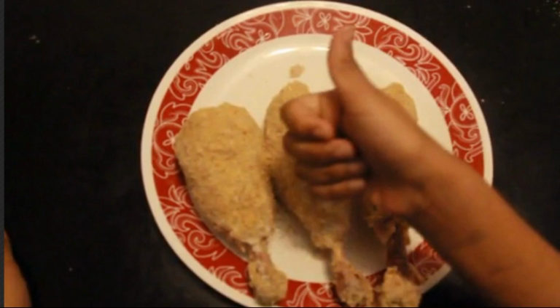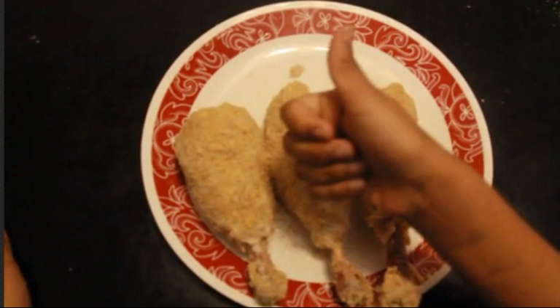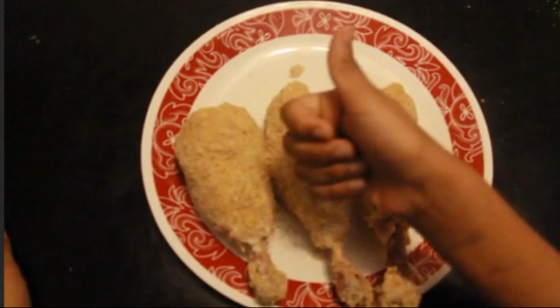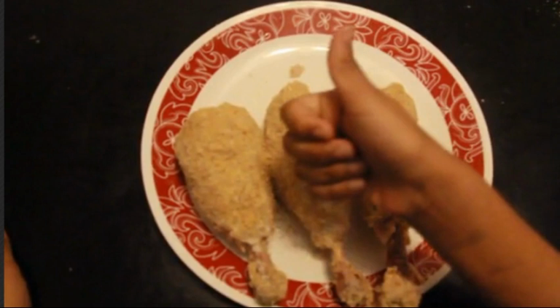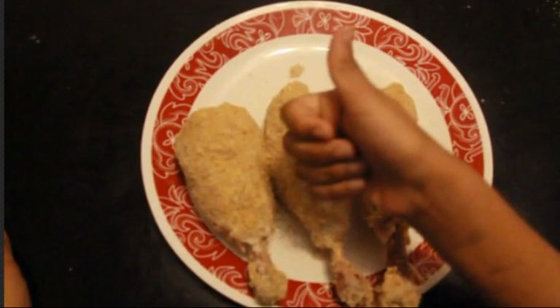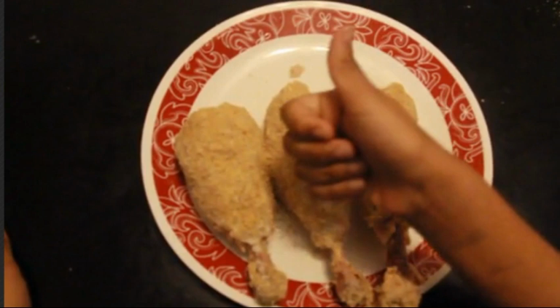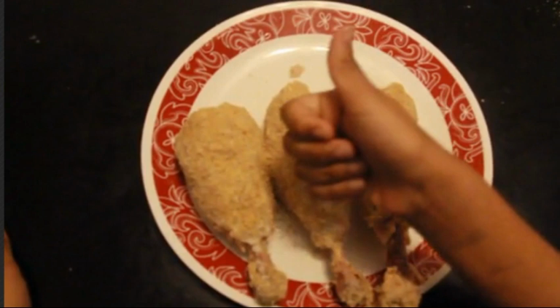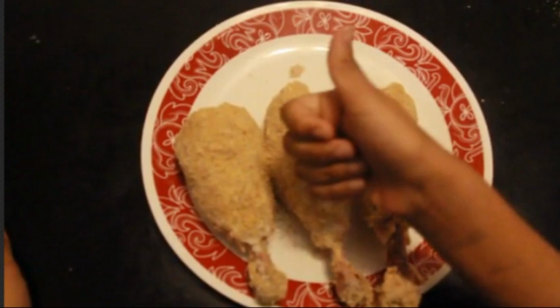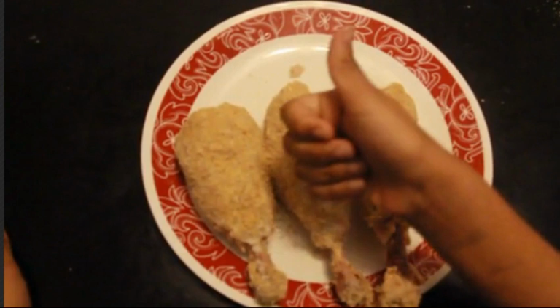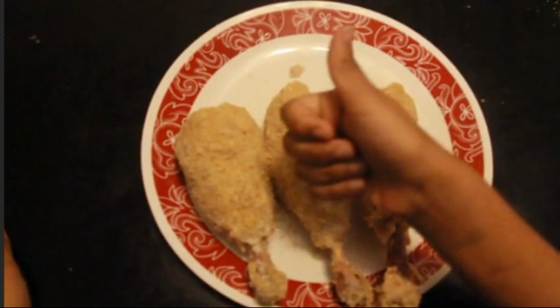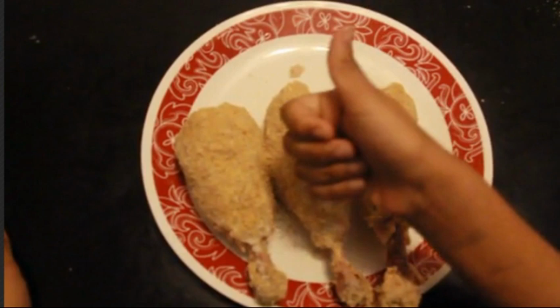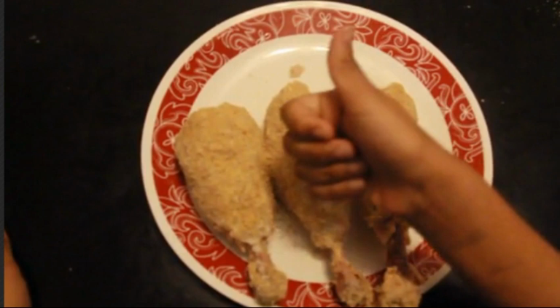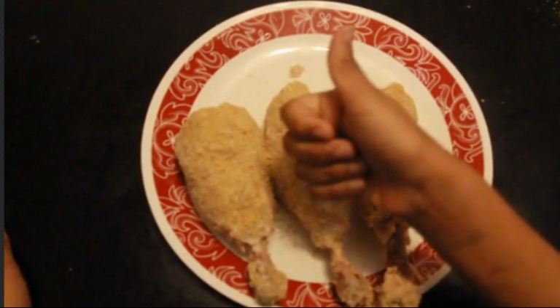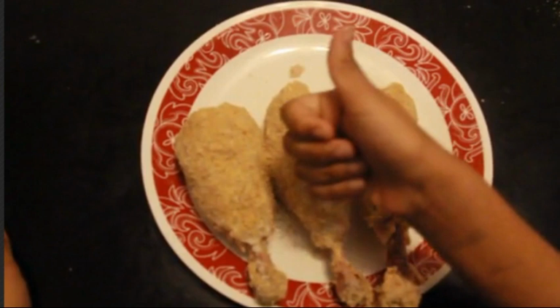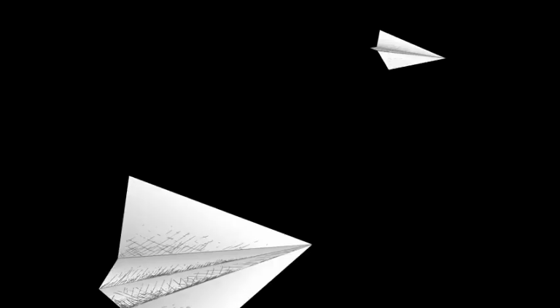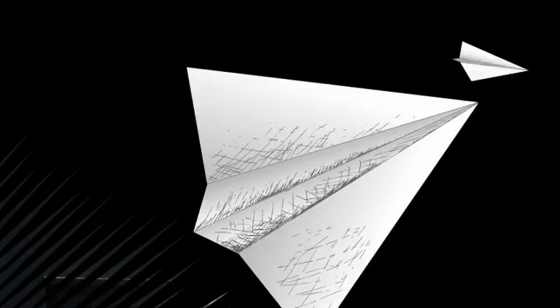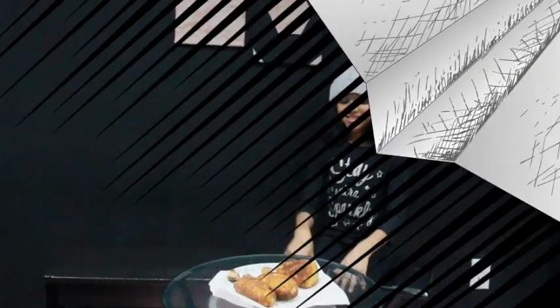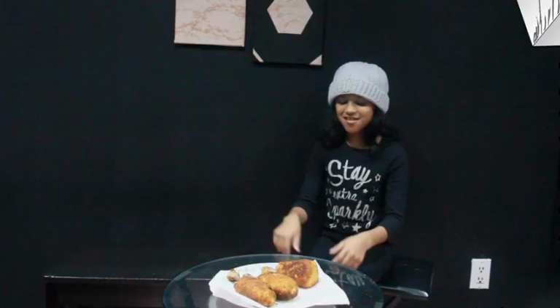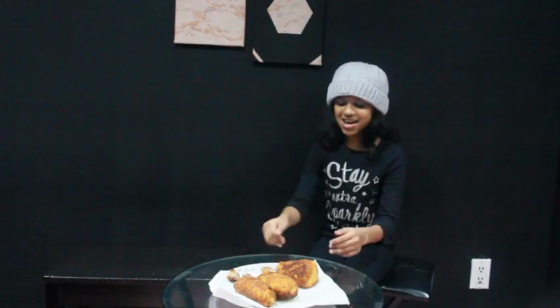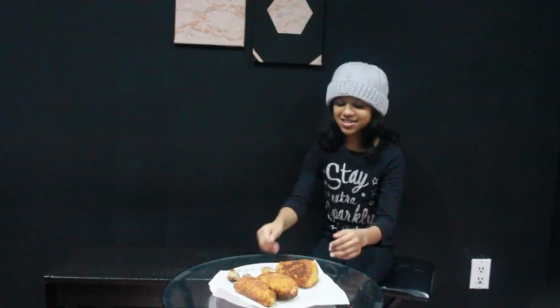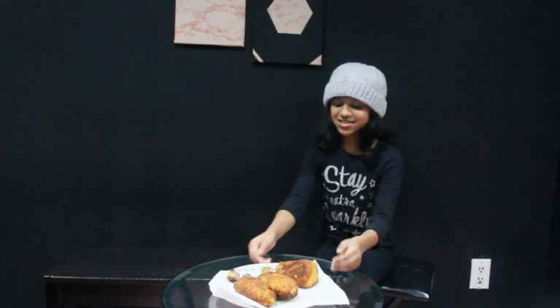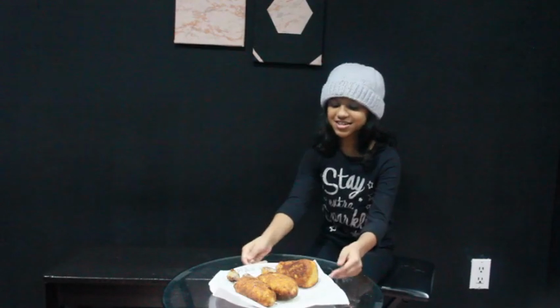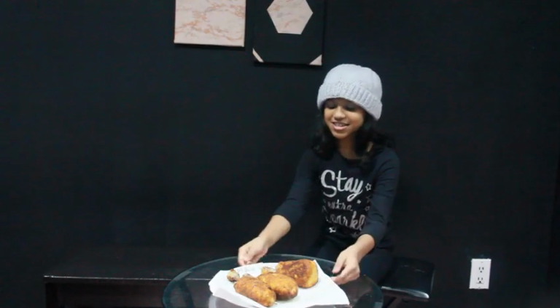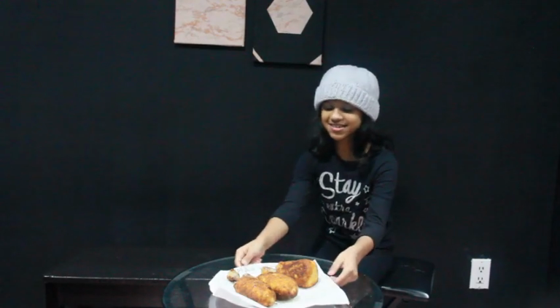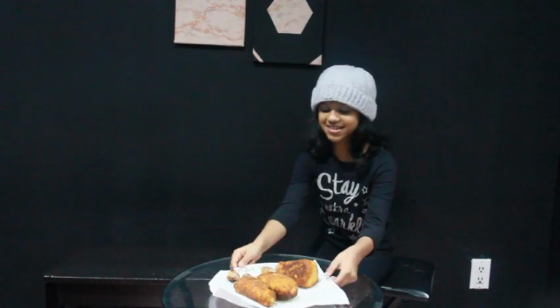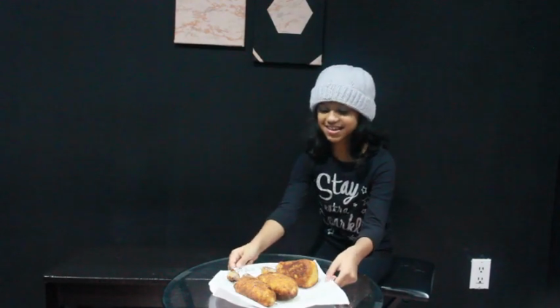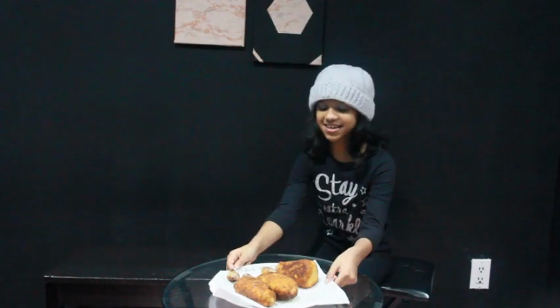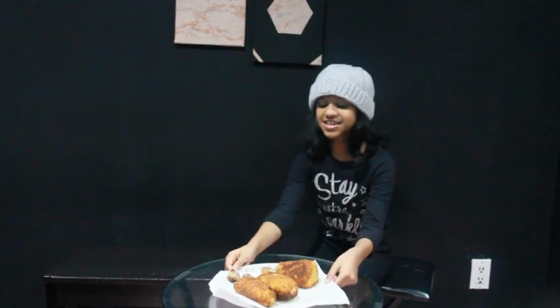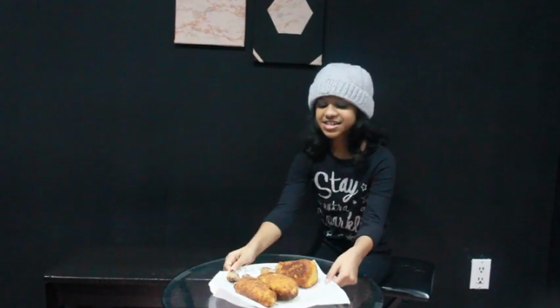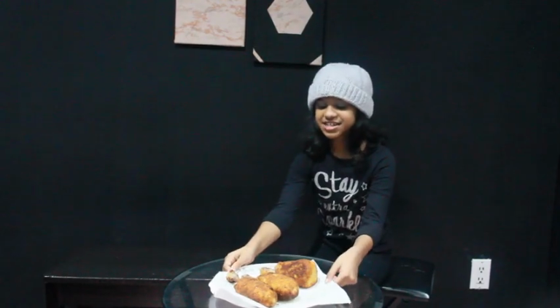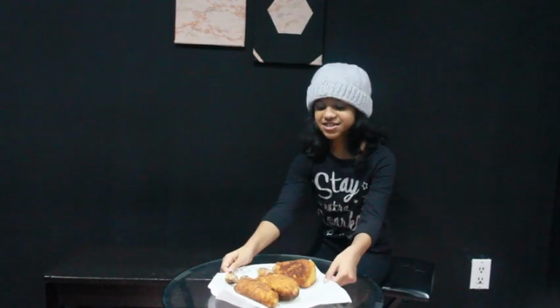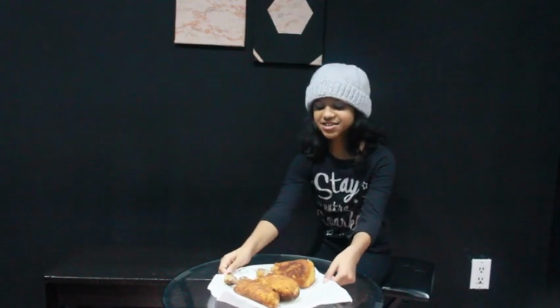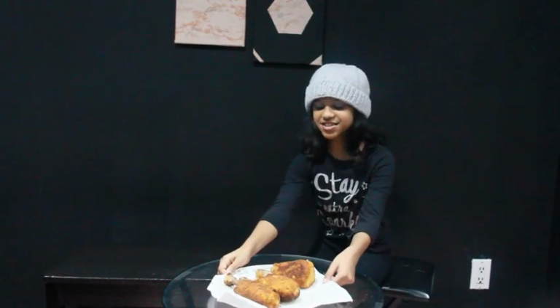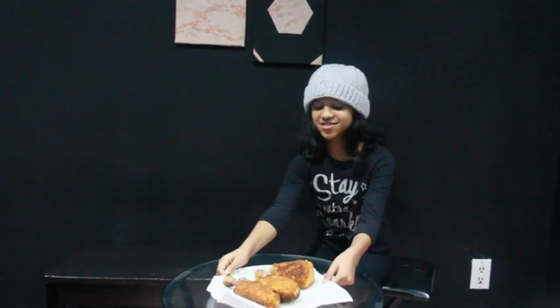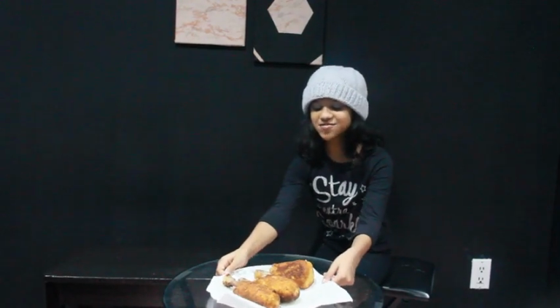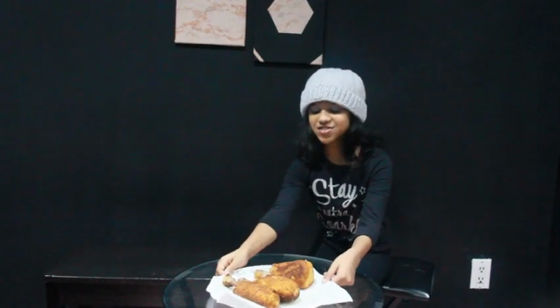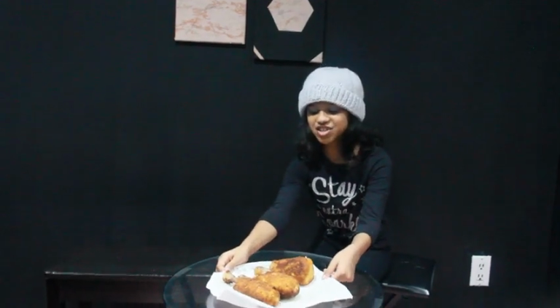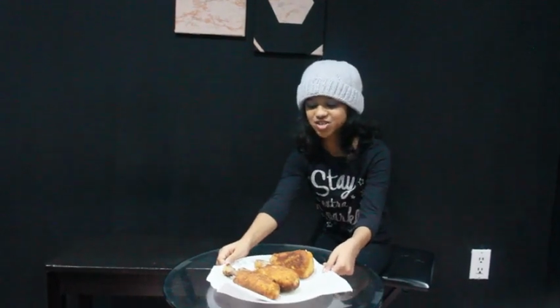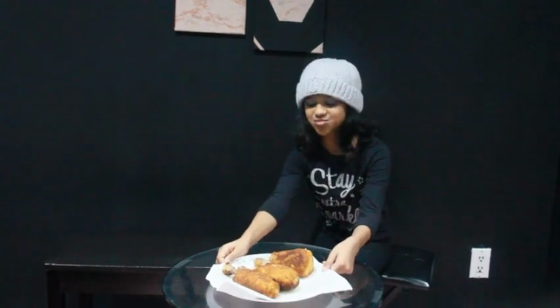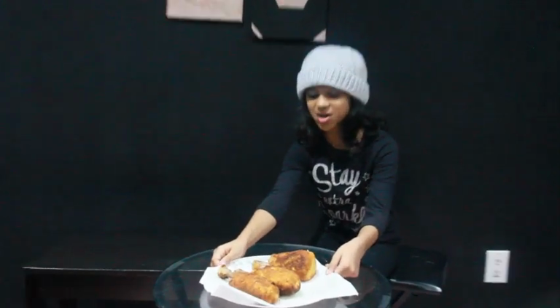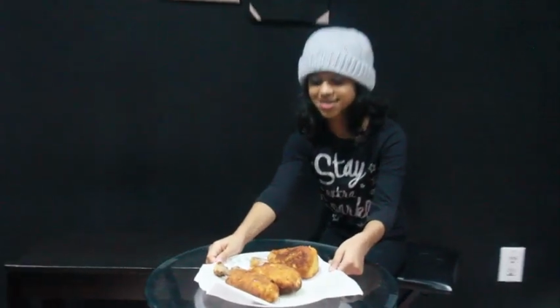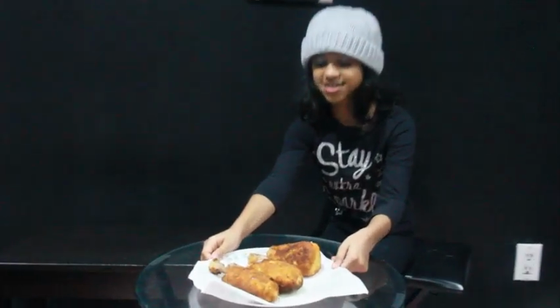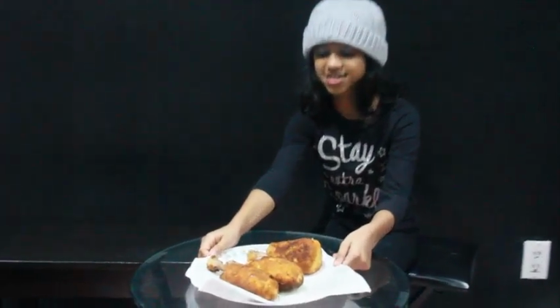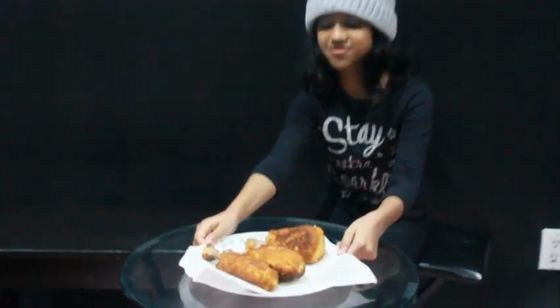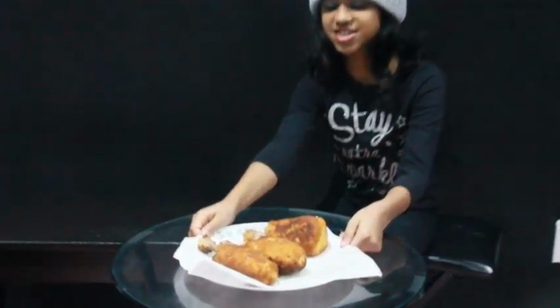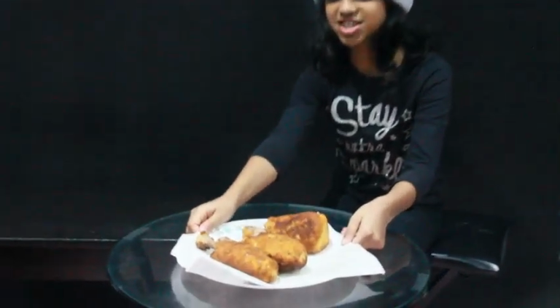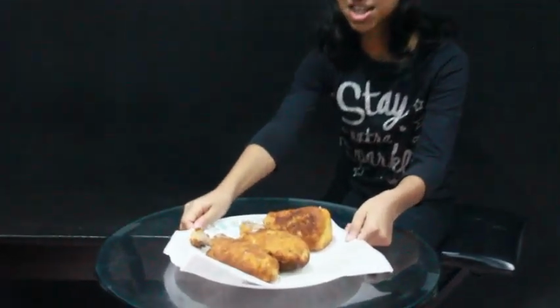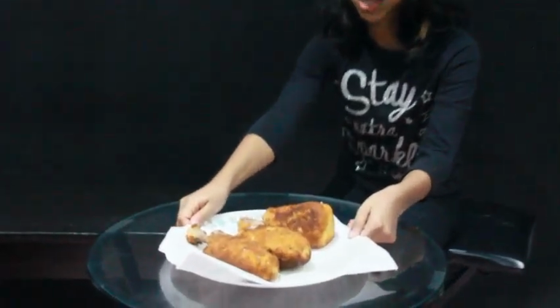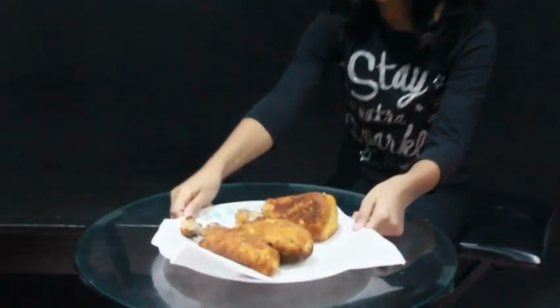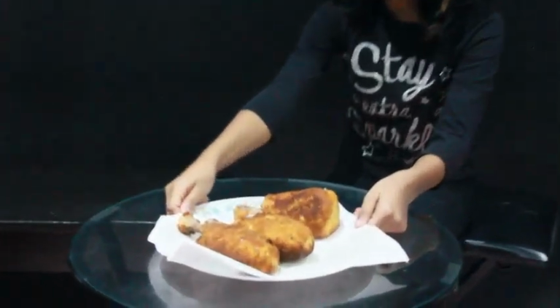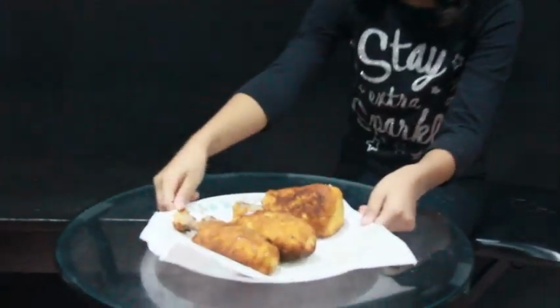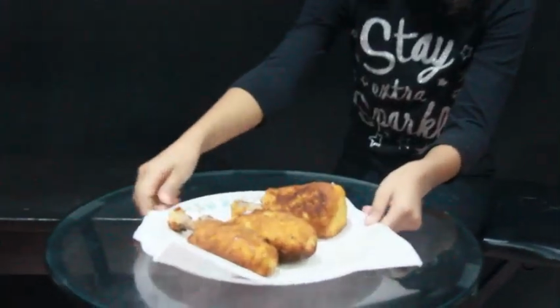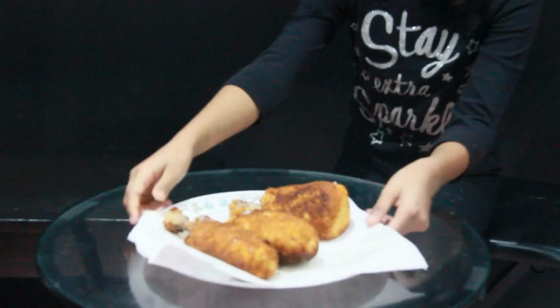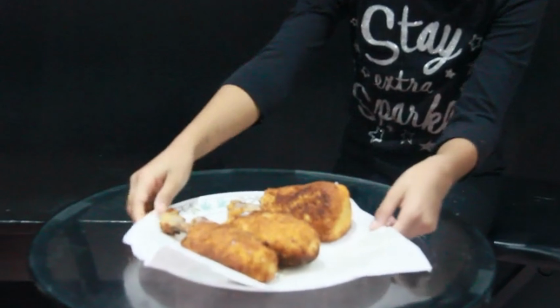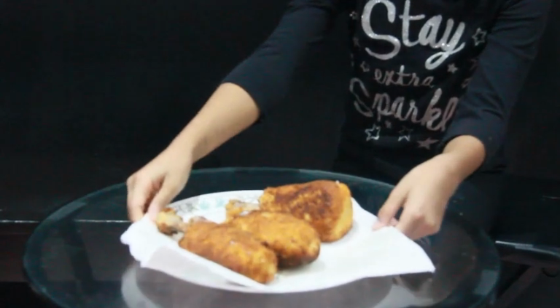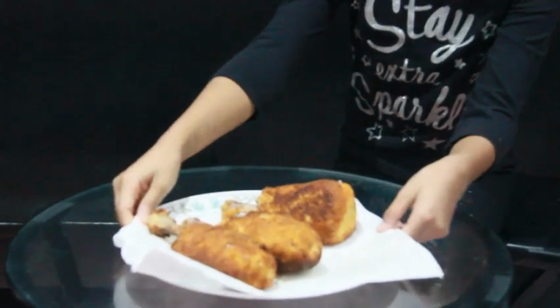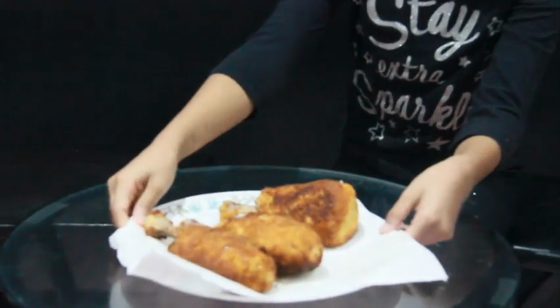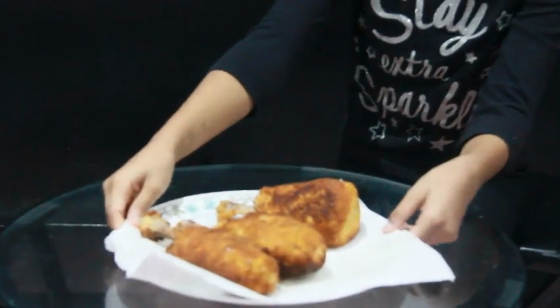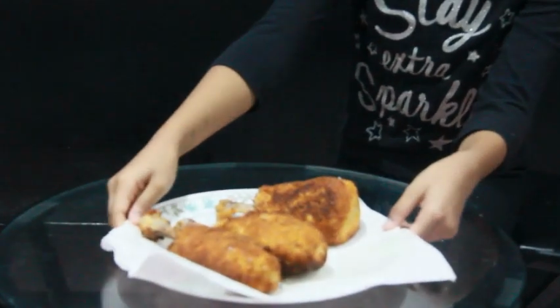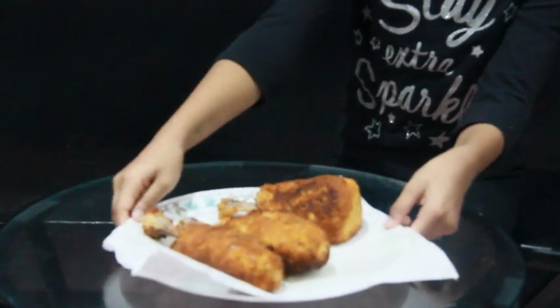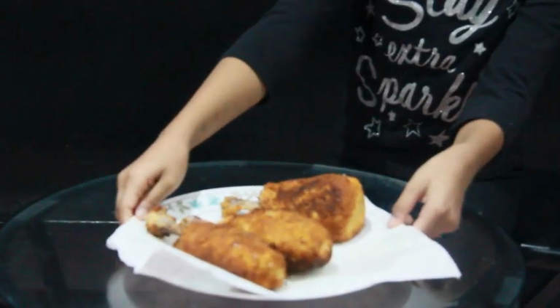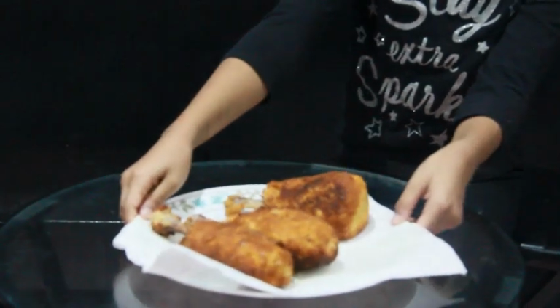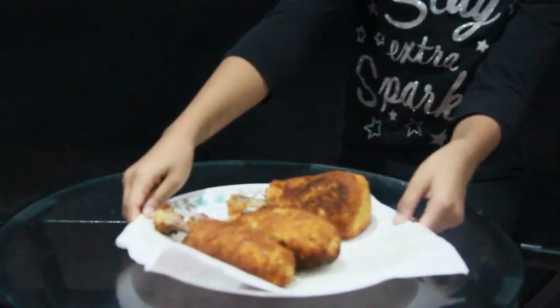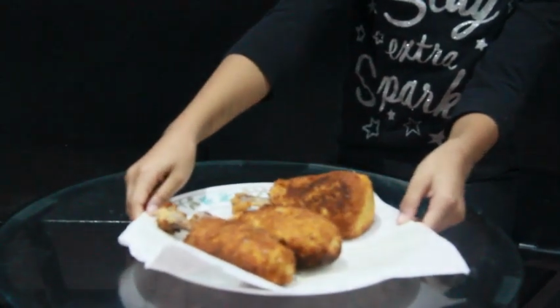Go to the stove and fry your chicken one by one until it's nice and crispy. You could get help if you need some. As you can see, here is the finished product — it looks so crispy.